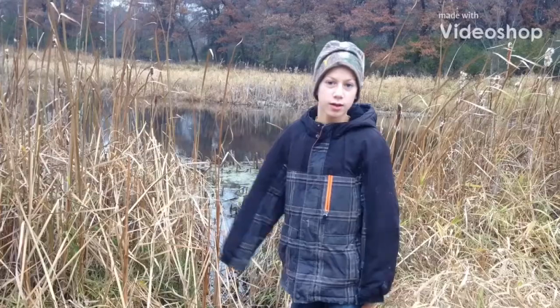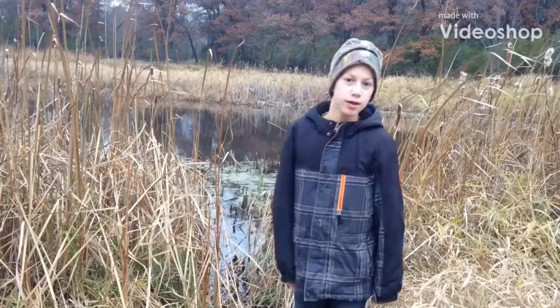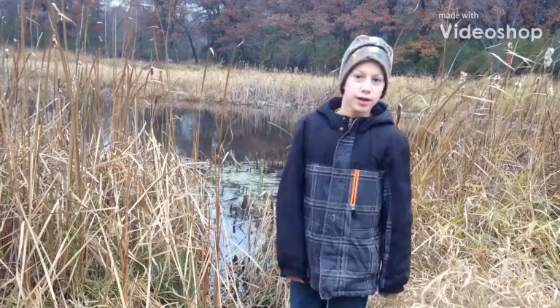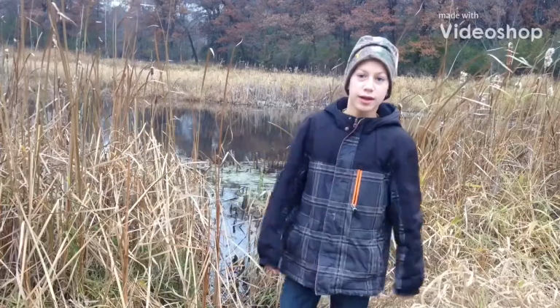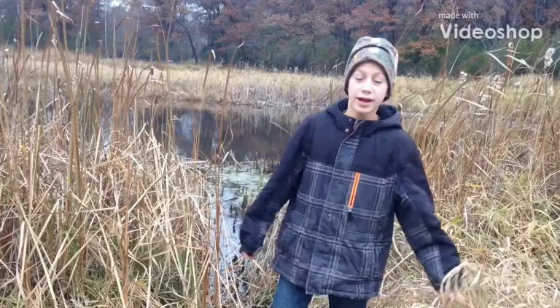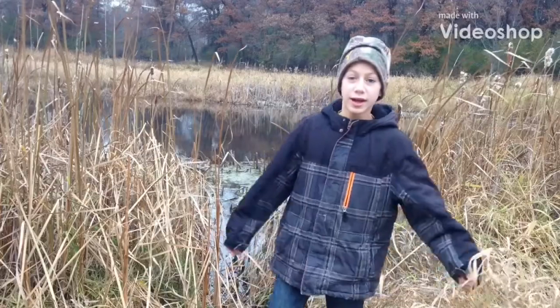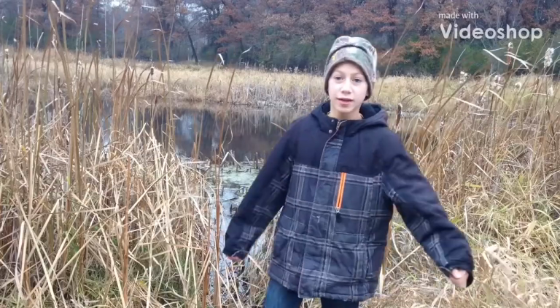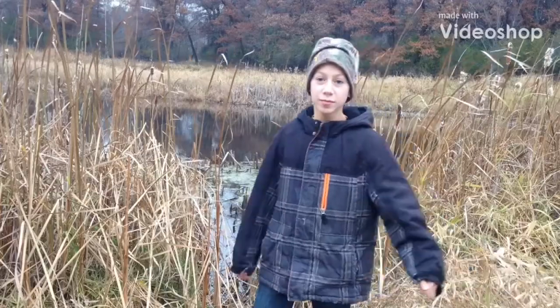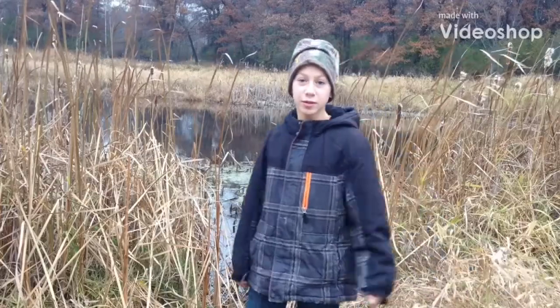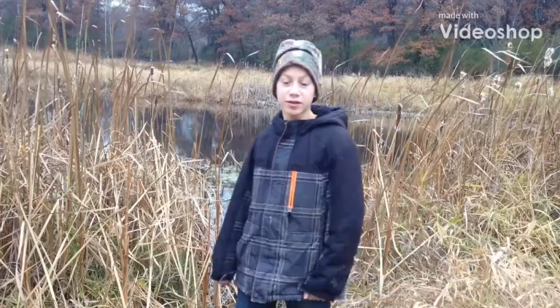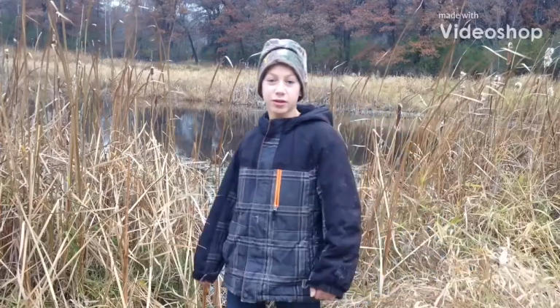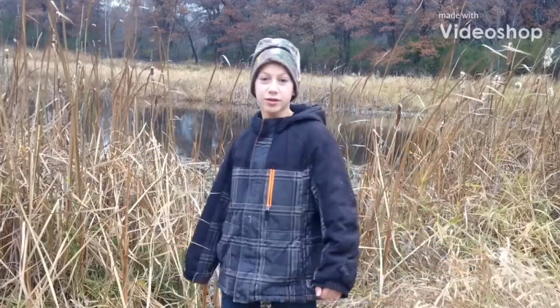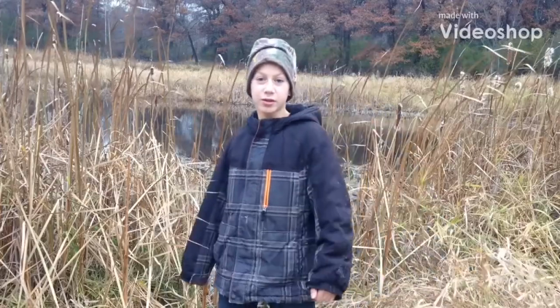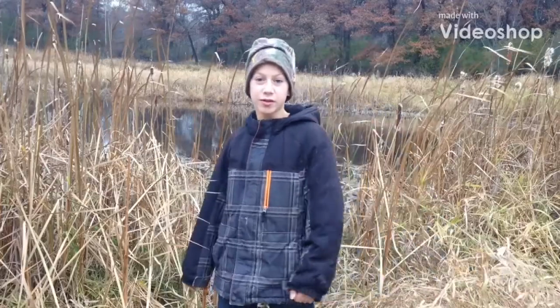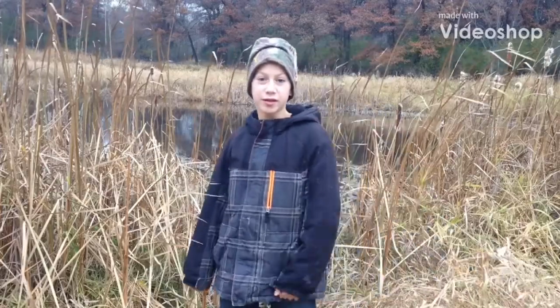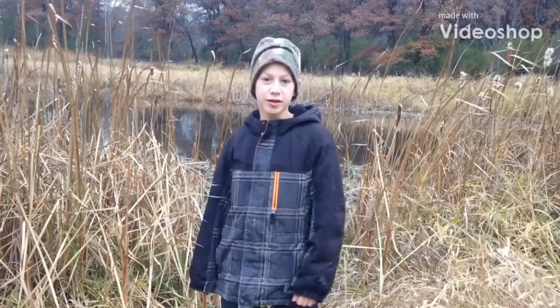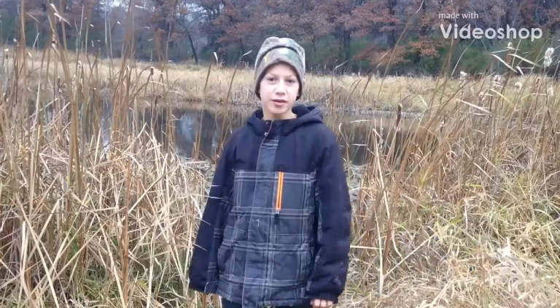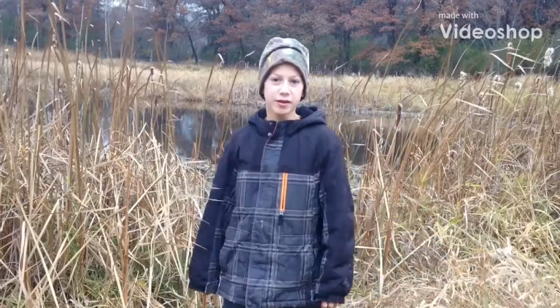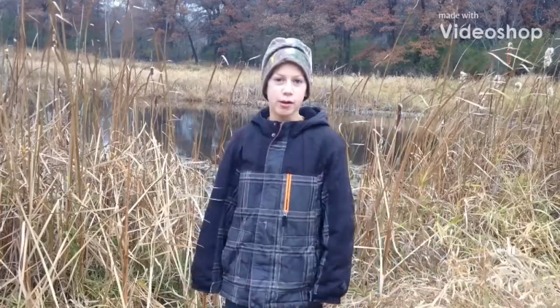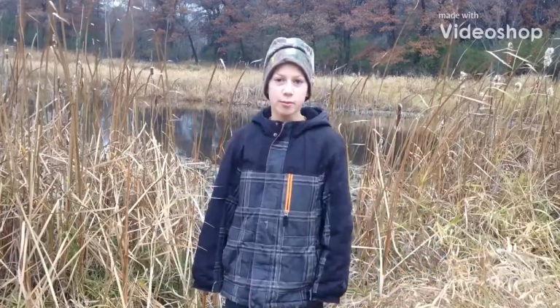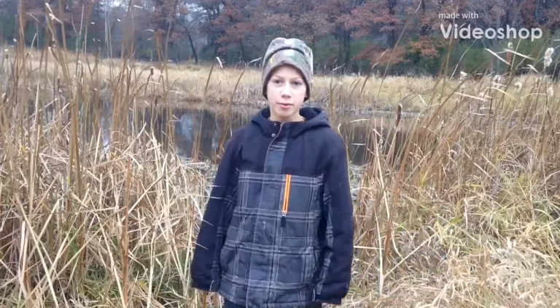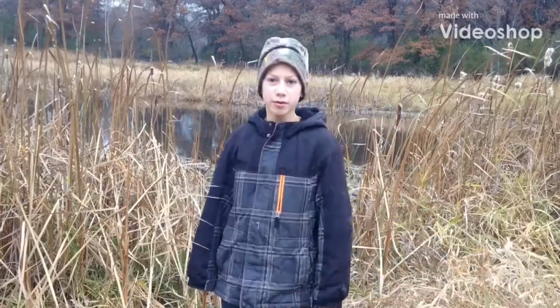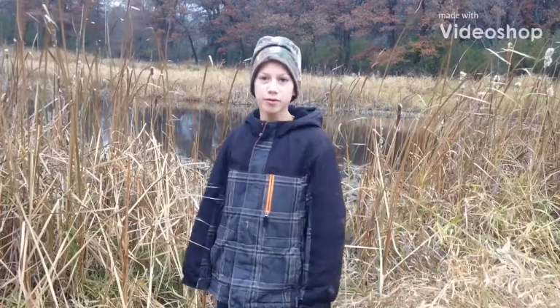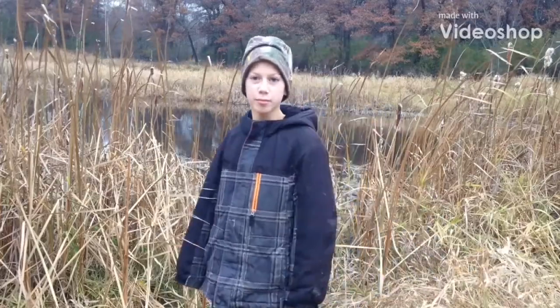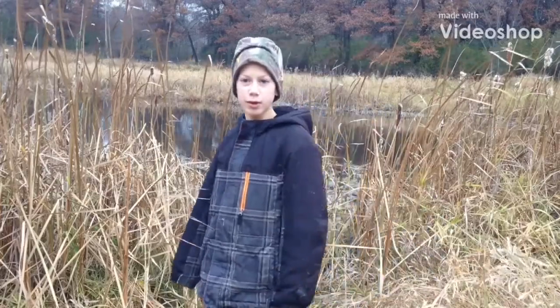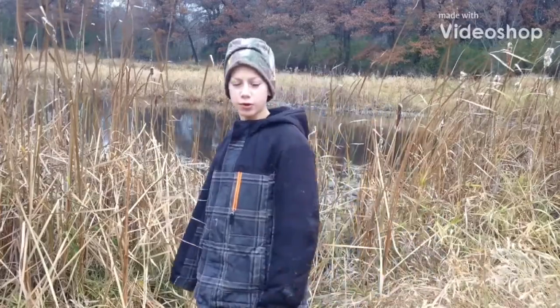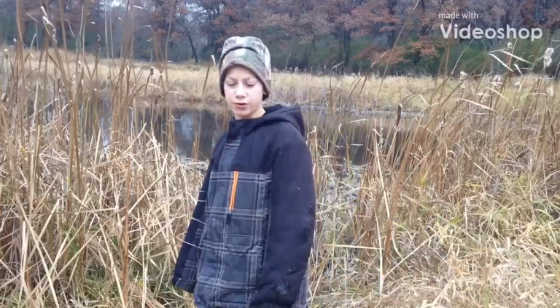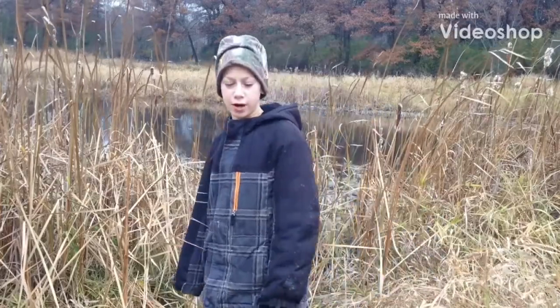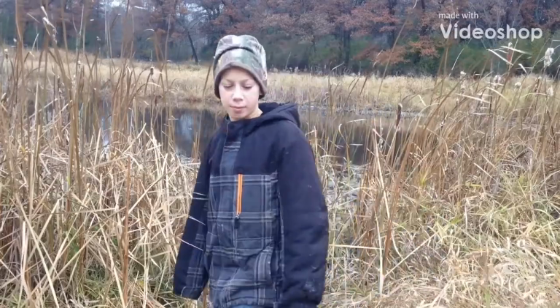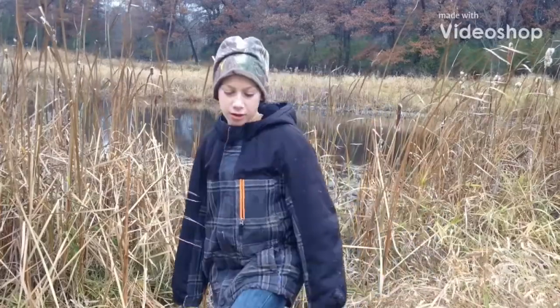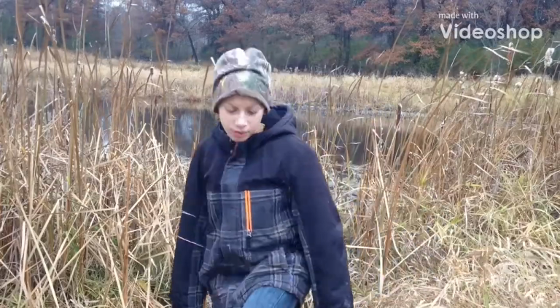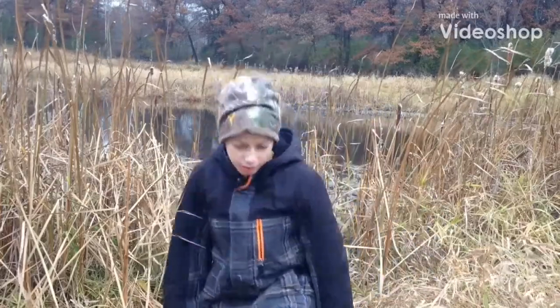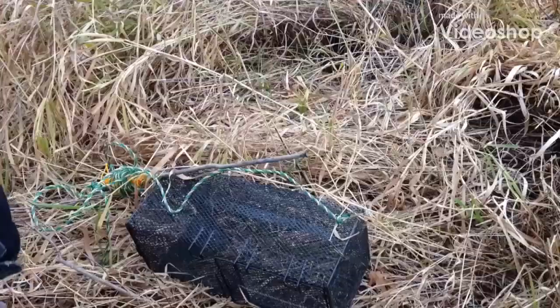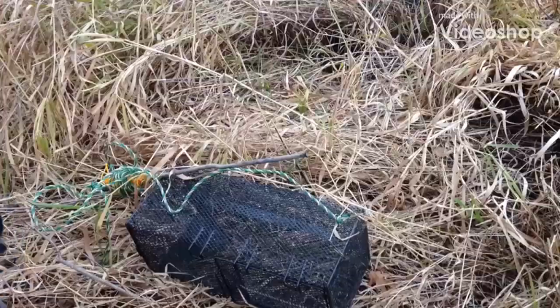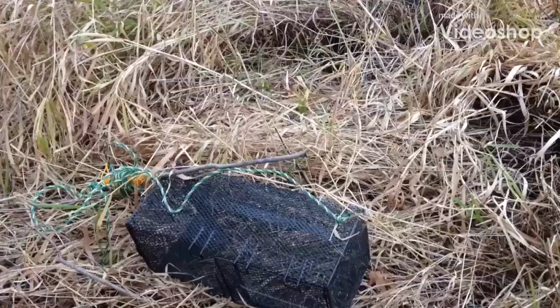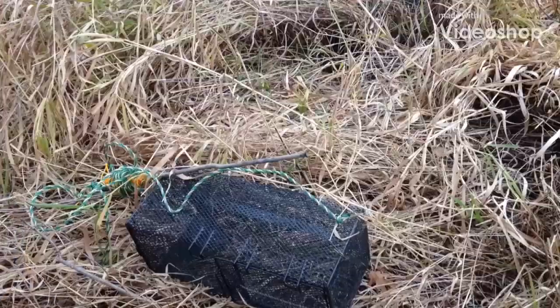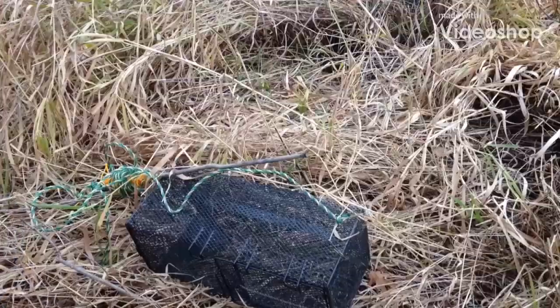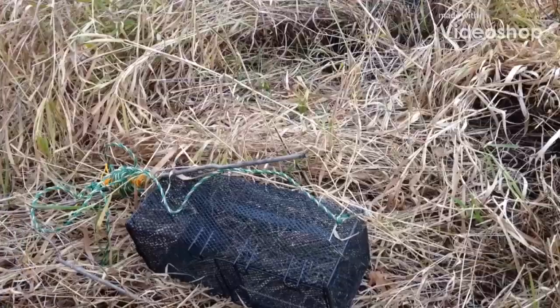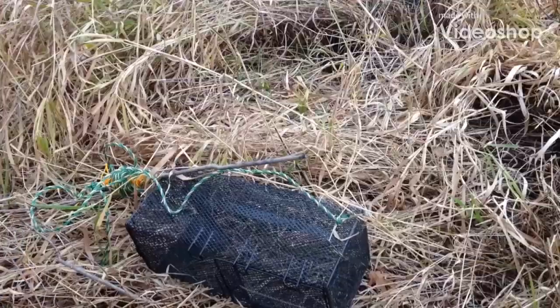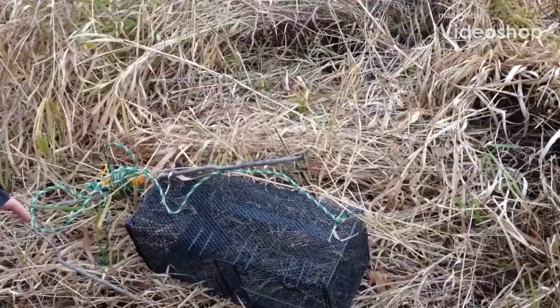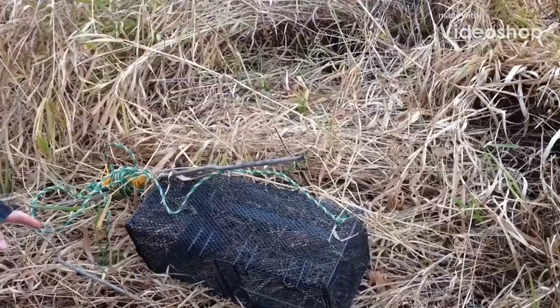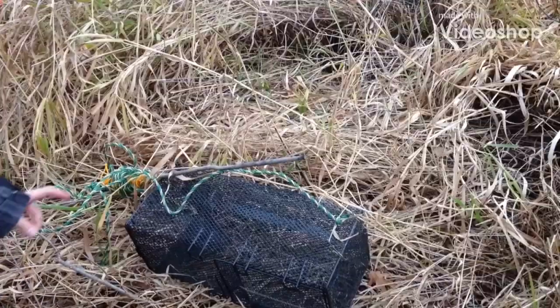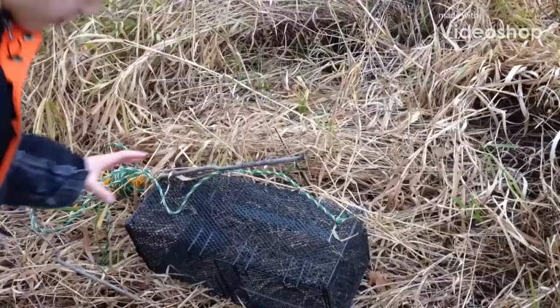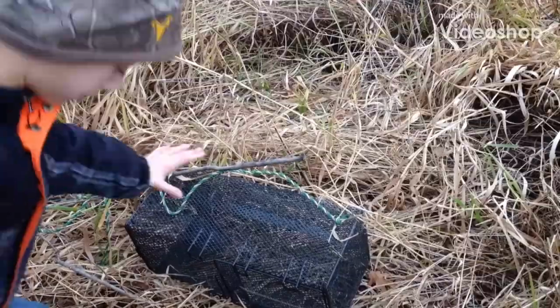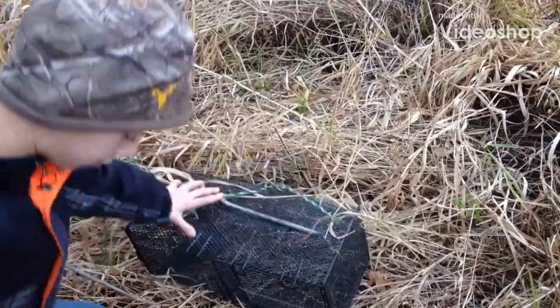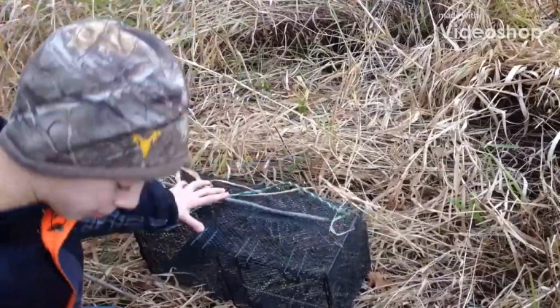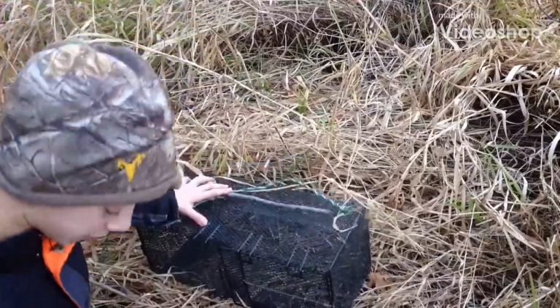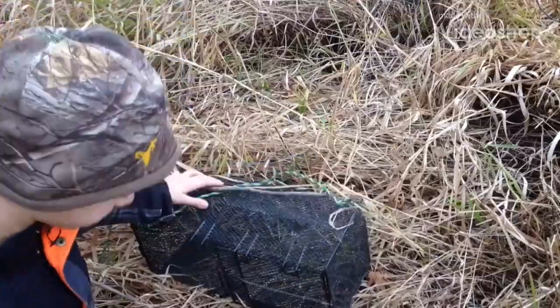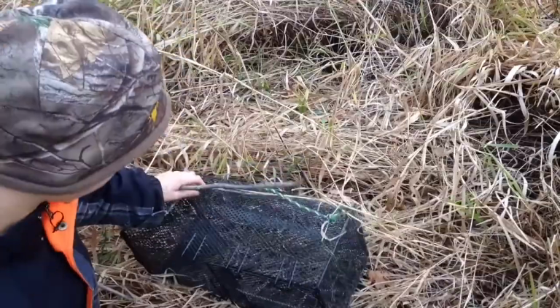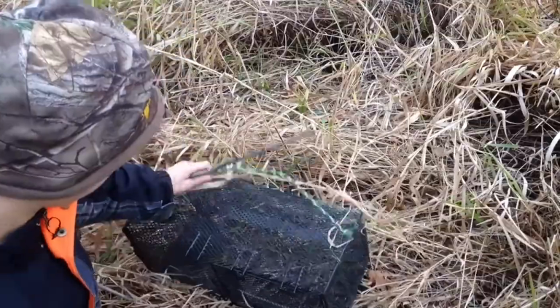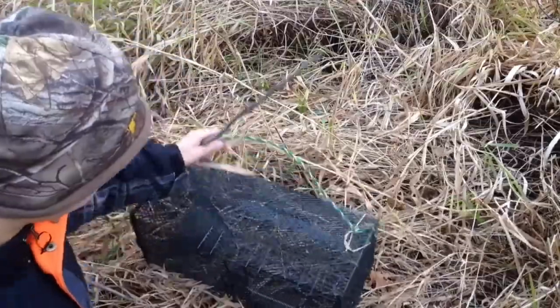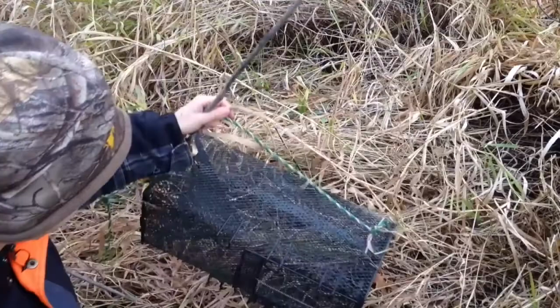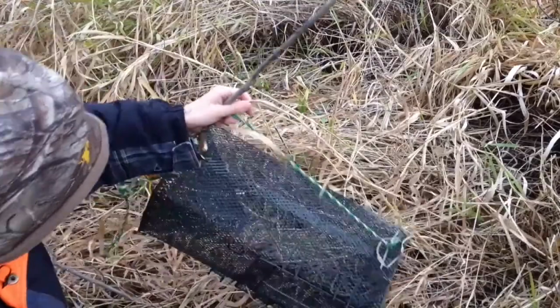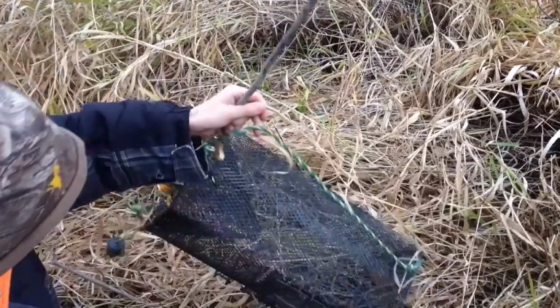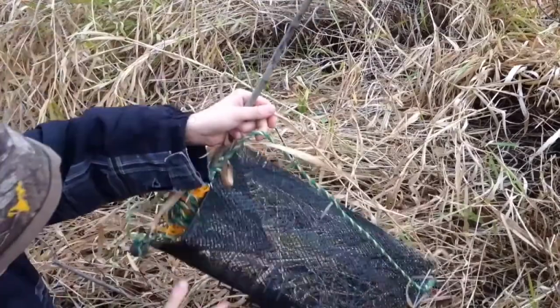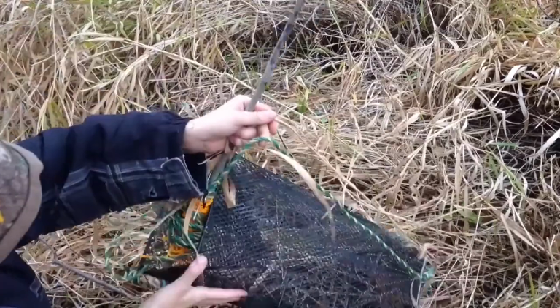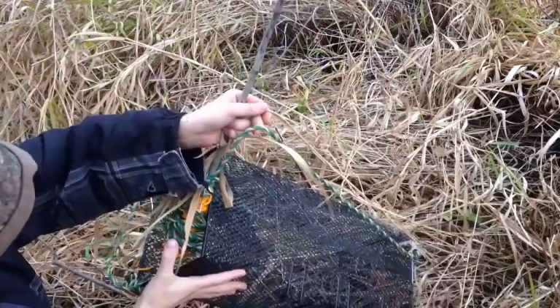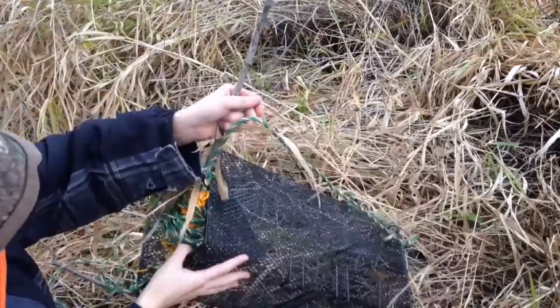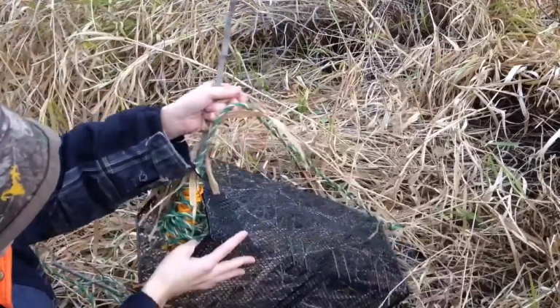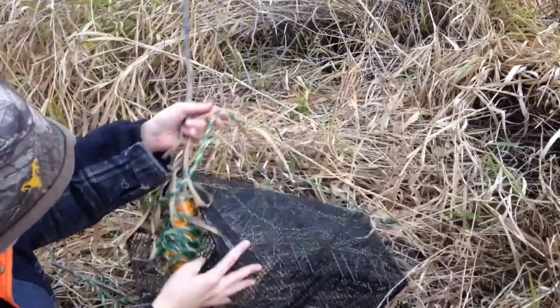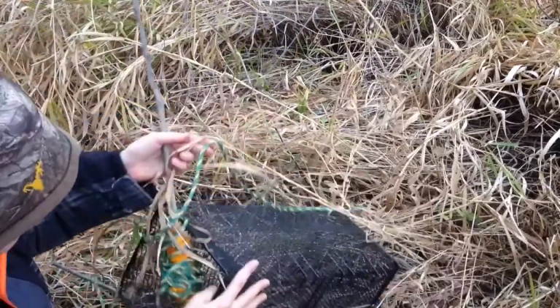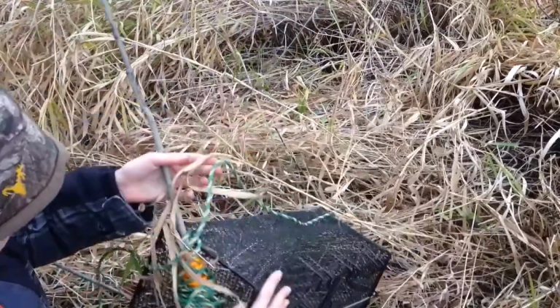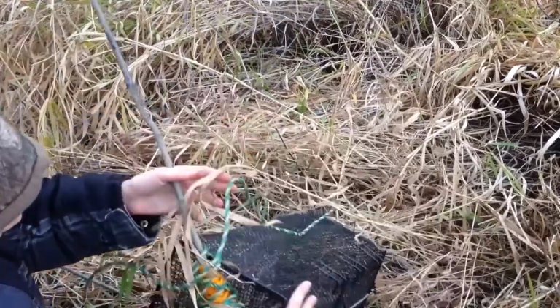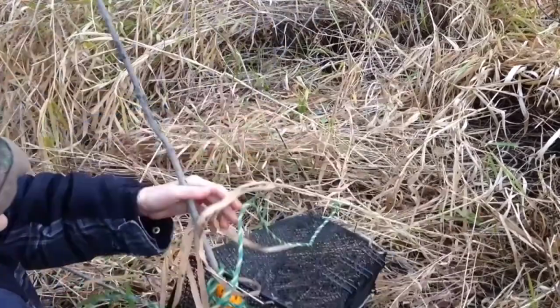Hey guys, Miss Outdoors here and today we're doing some middle trapping. Here's a new middle trap we got. We'll try it out today.